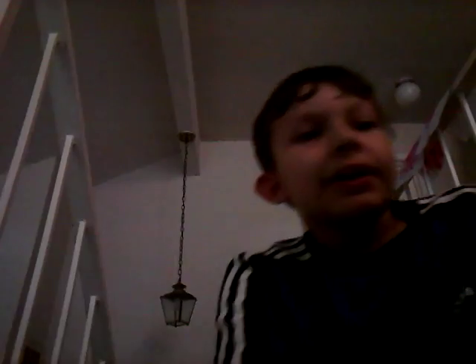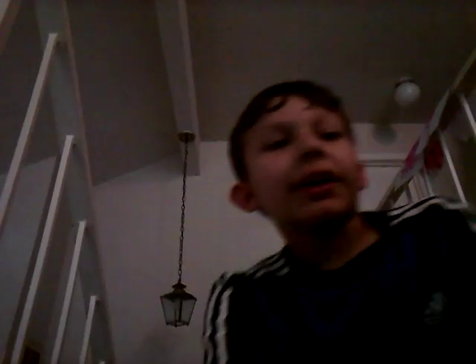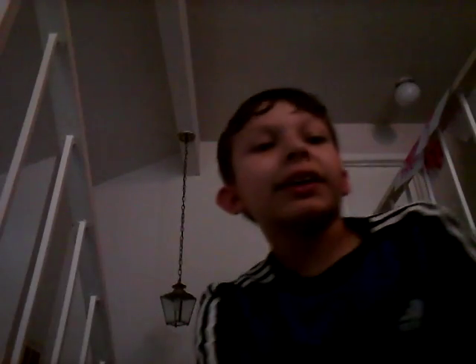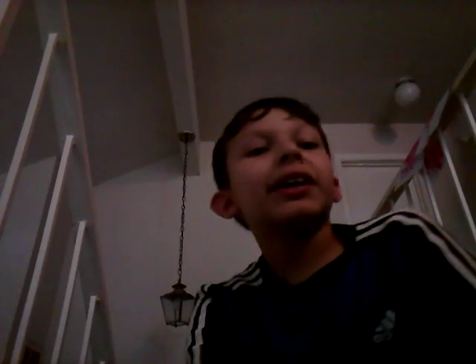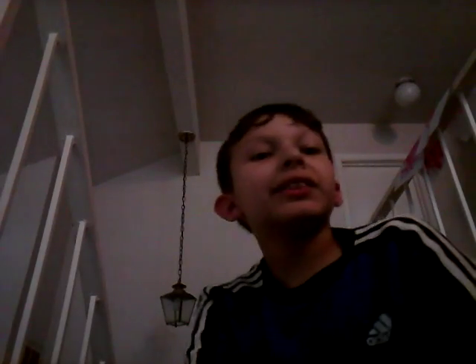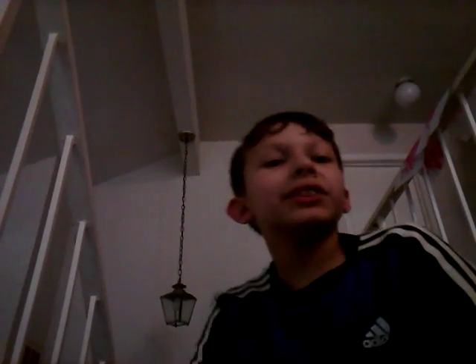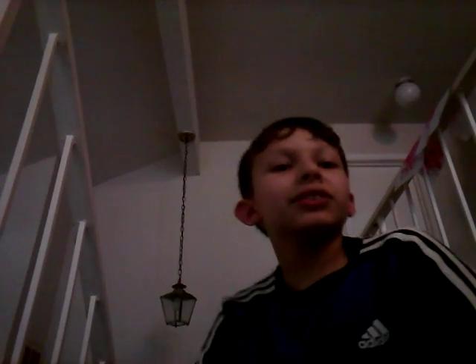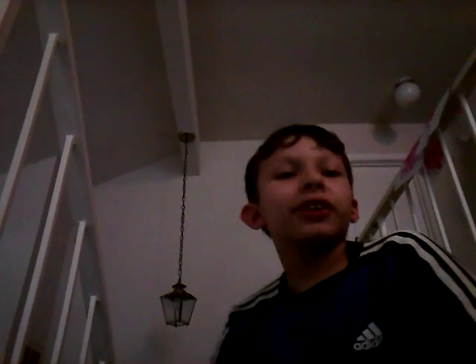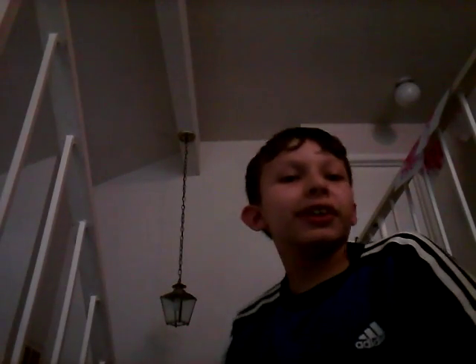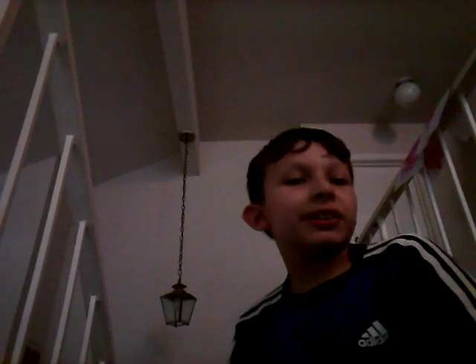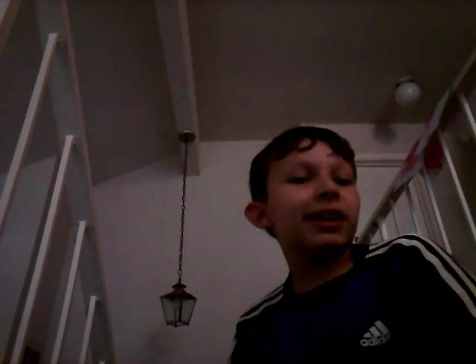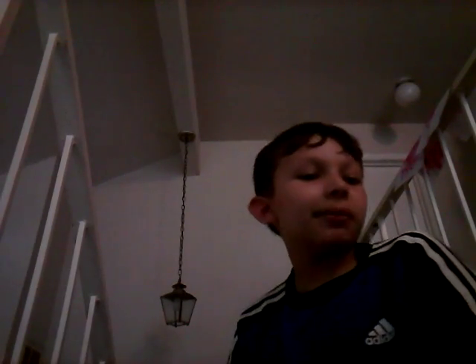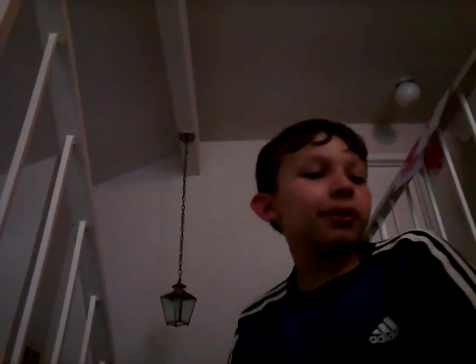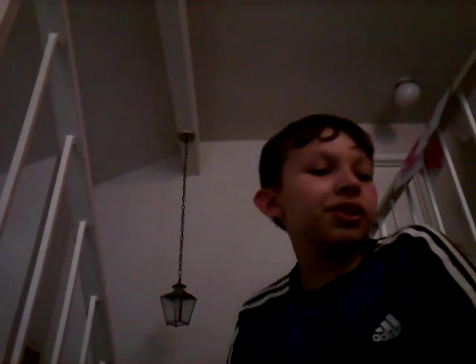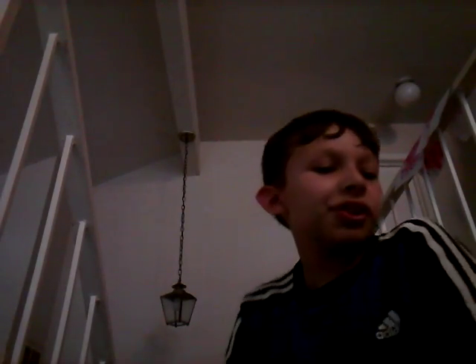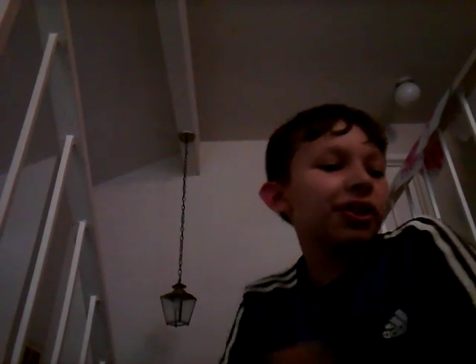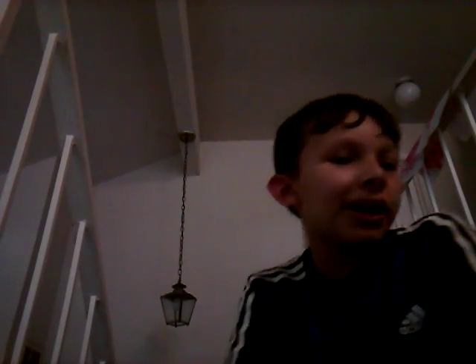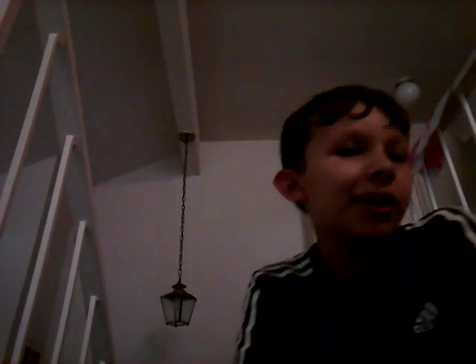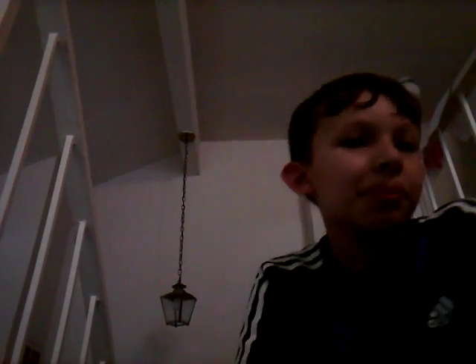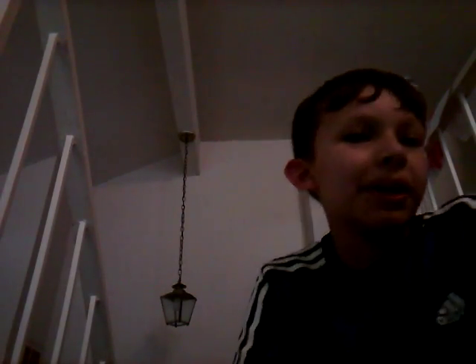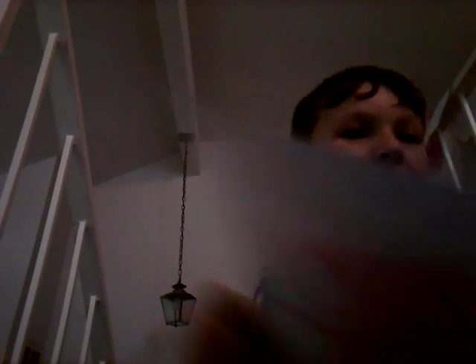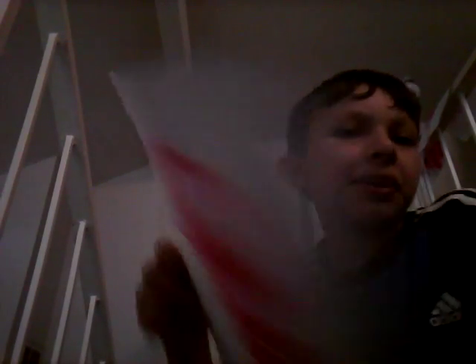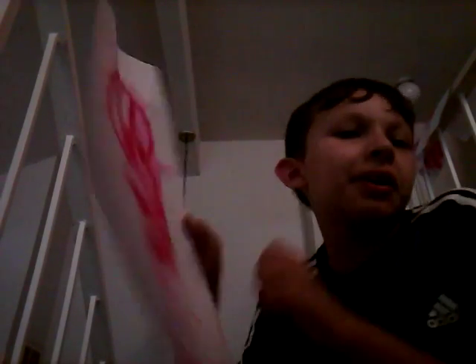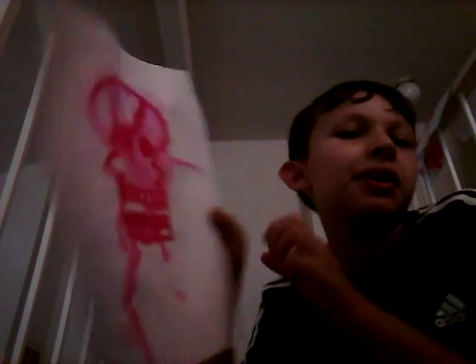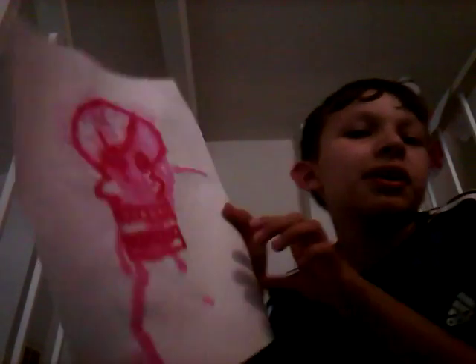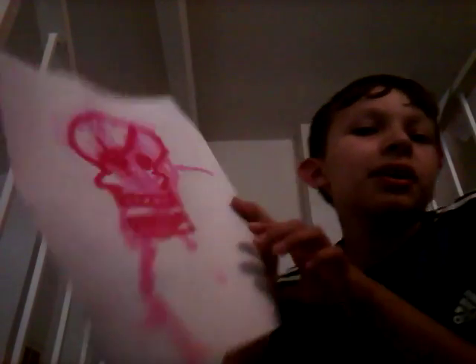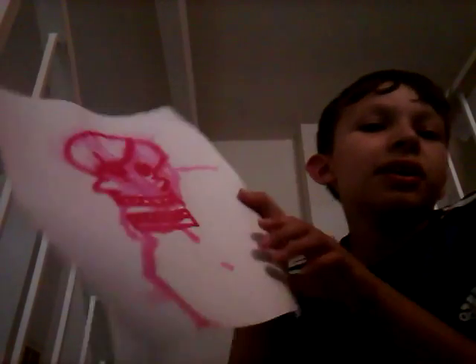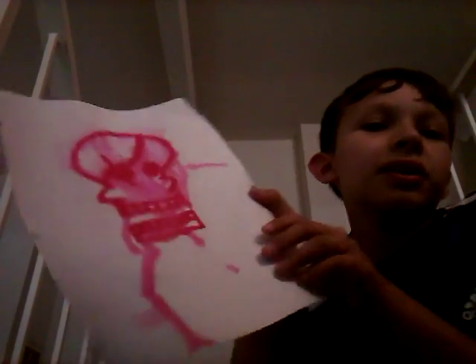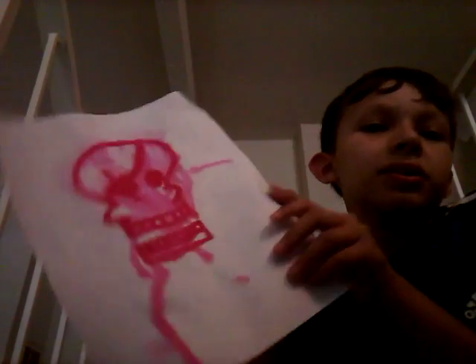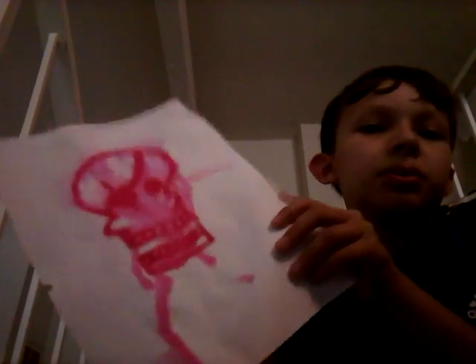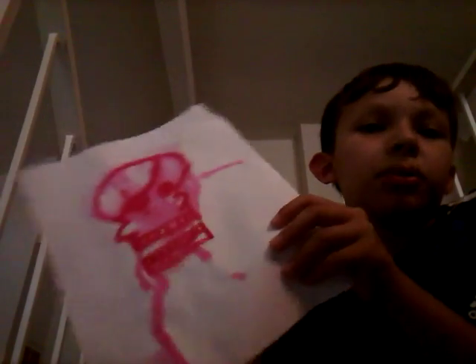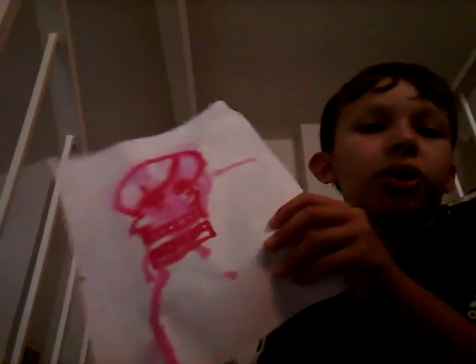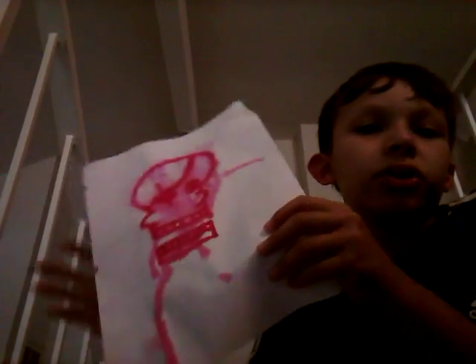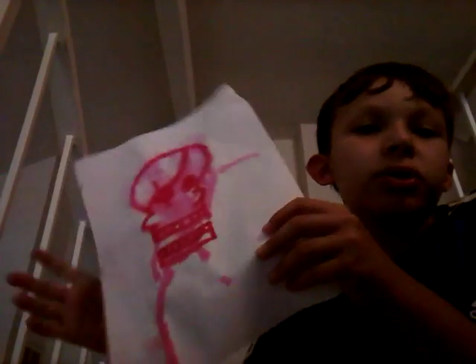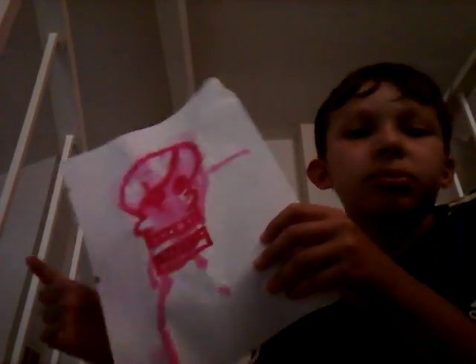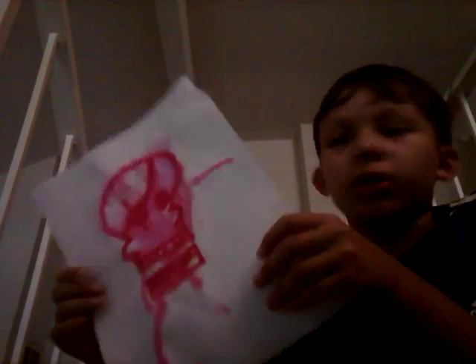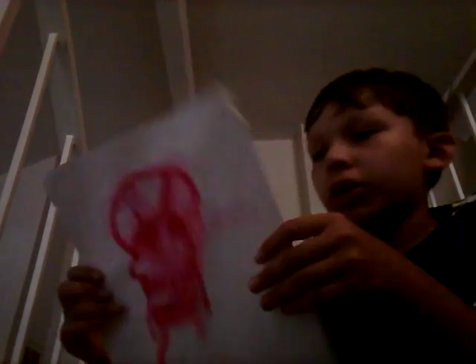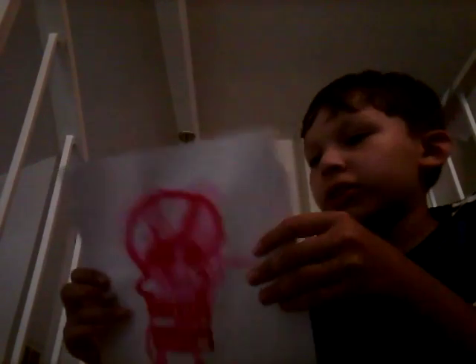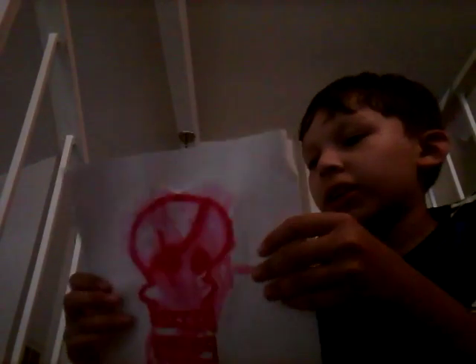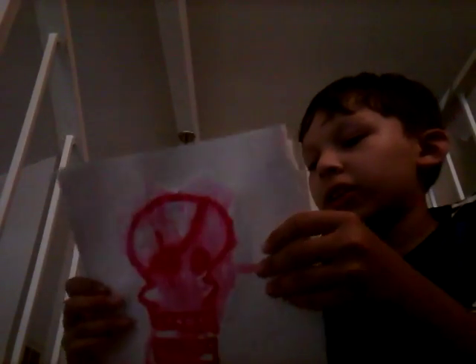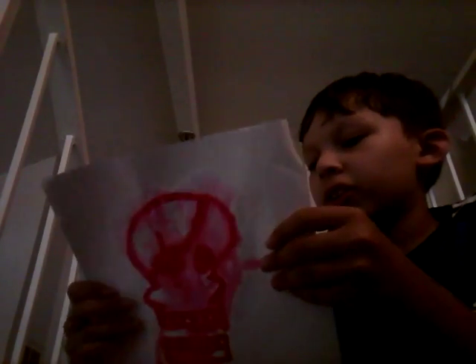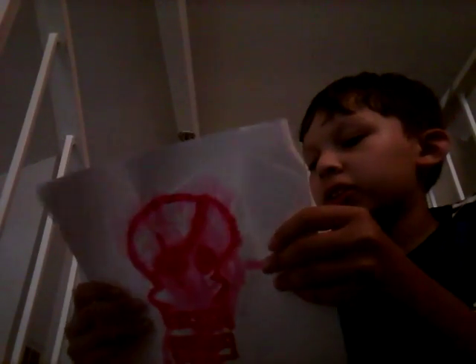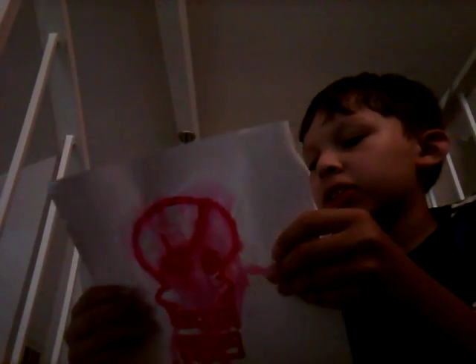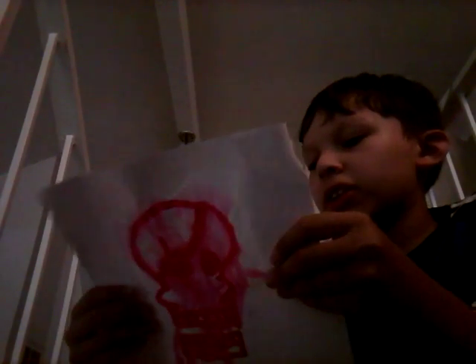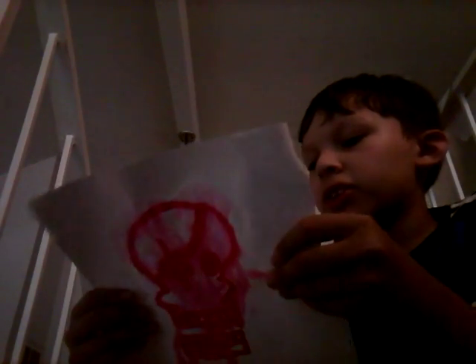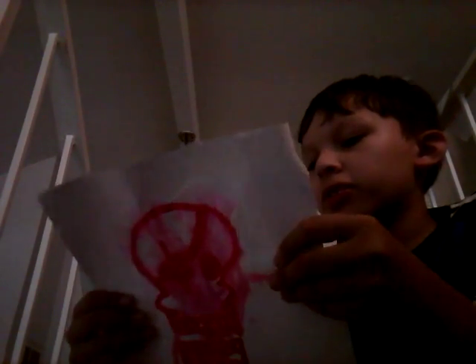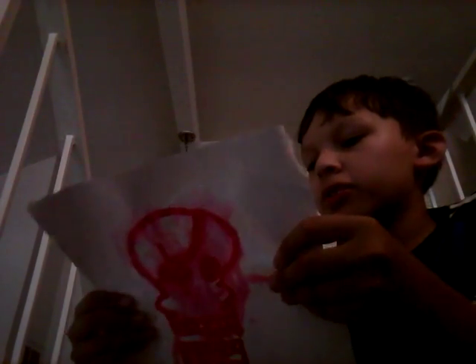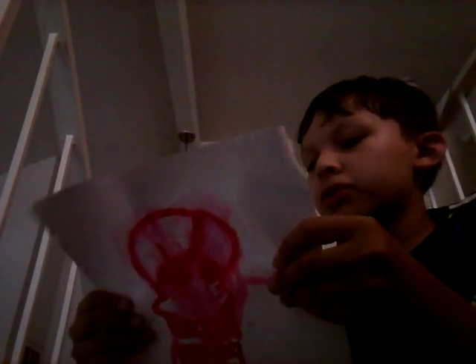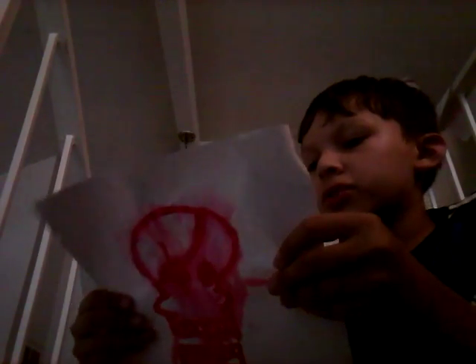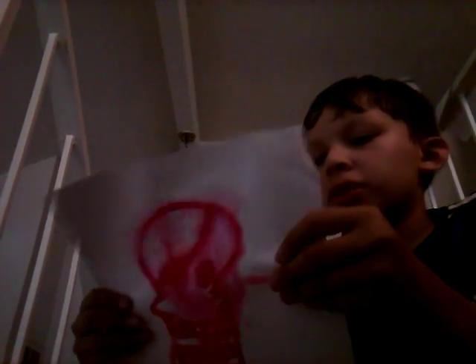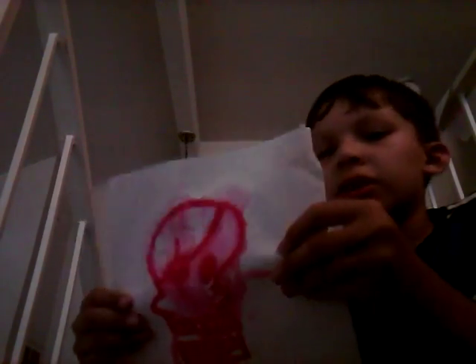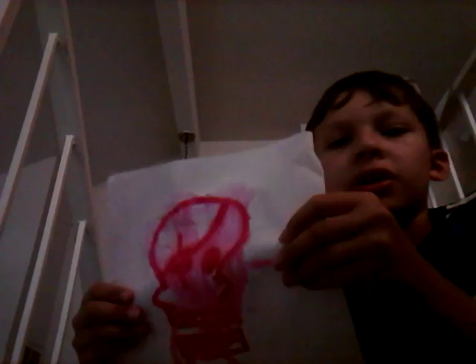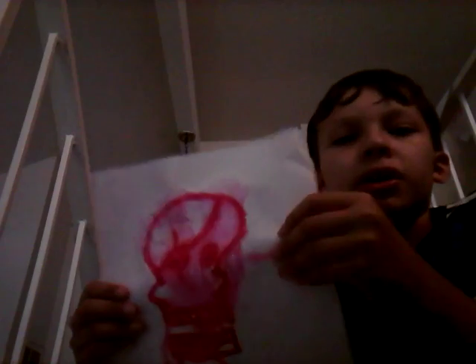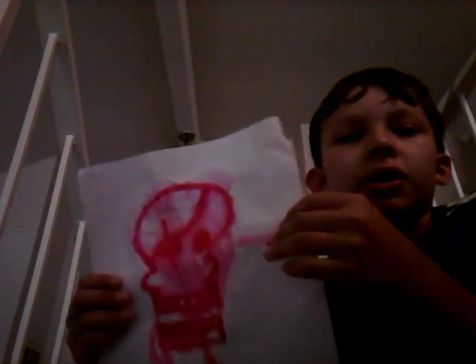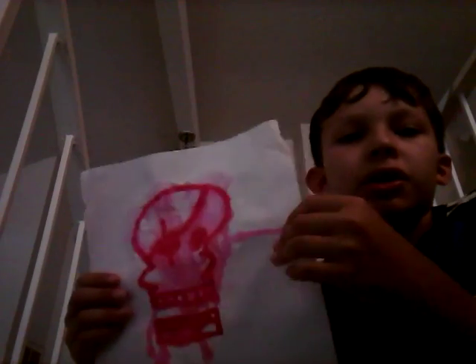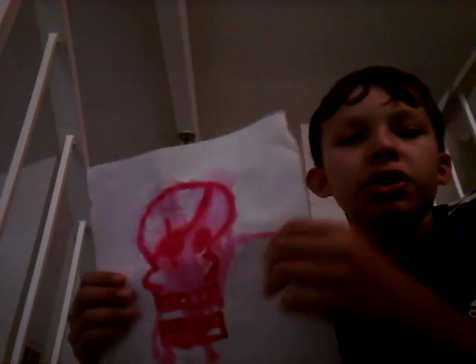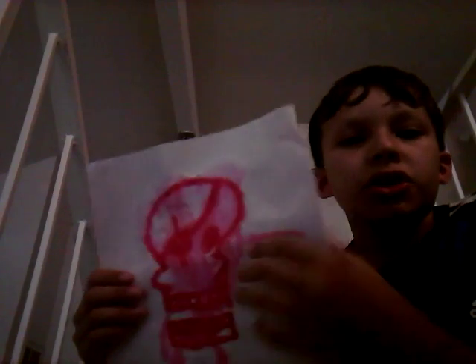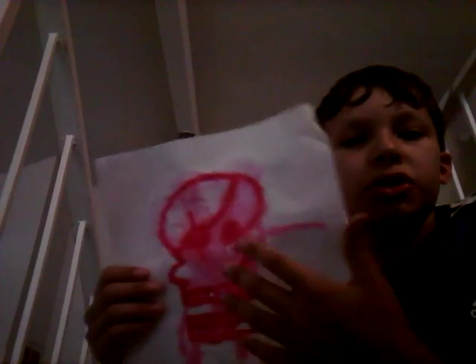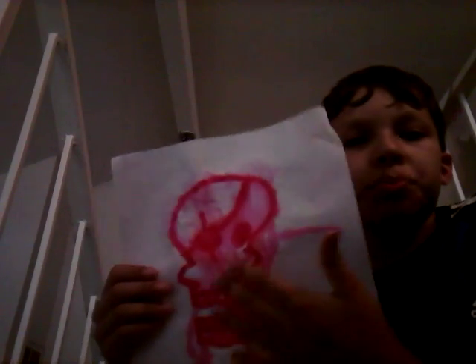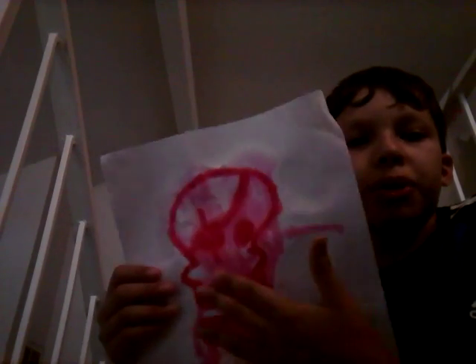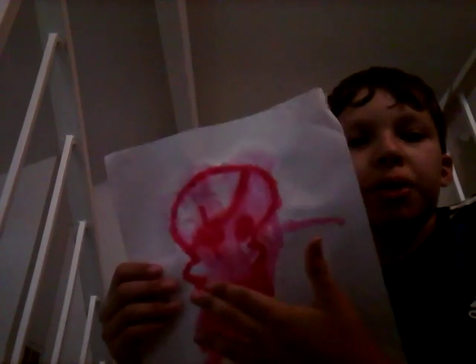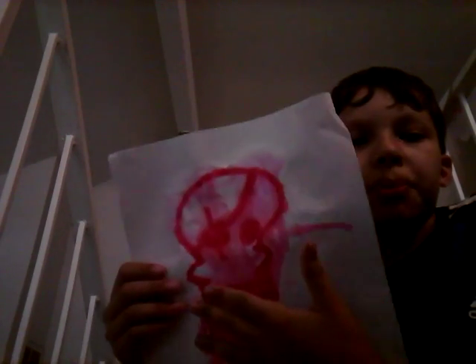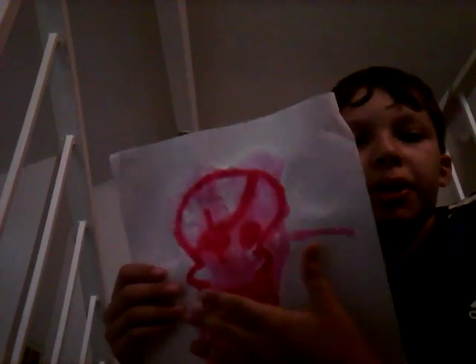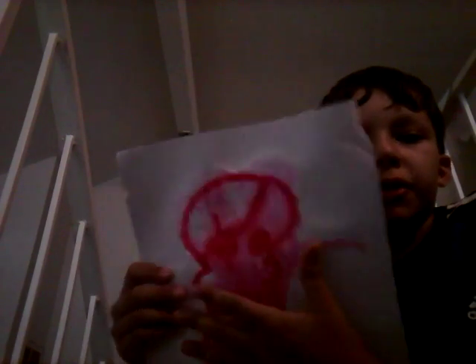Hey guys, it's Grant. Today I'm going to show you how to make some awesome art that looks like you used spray paint.